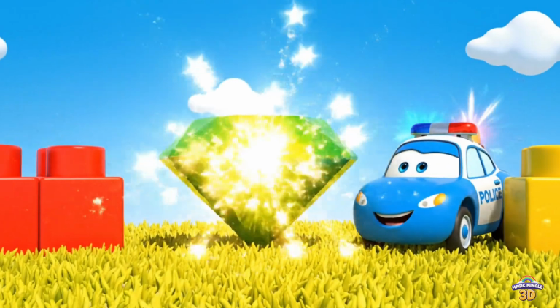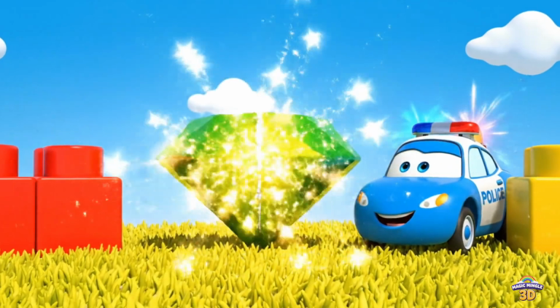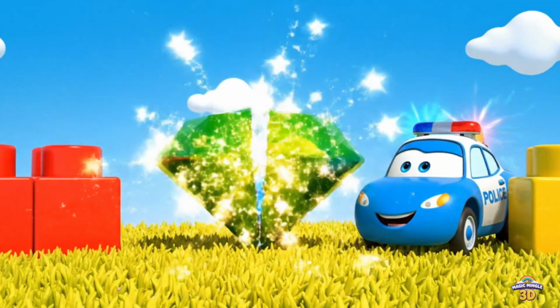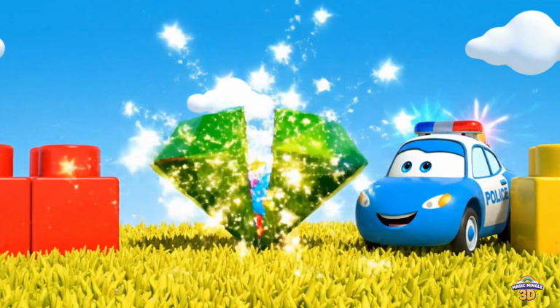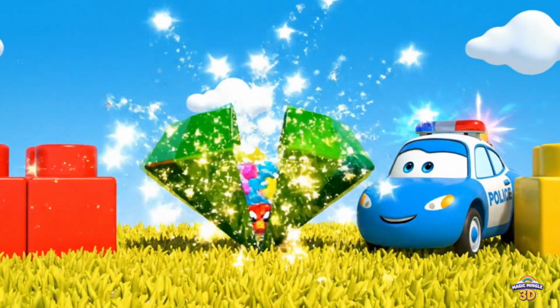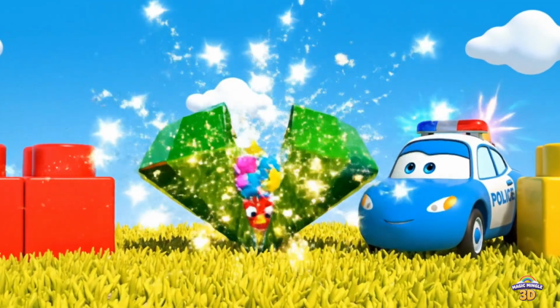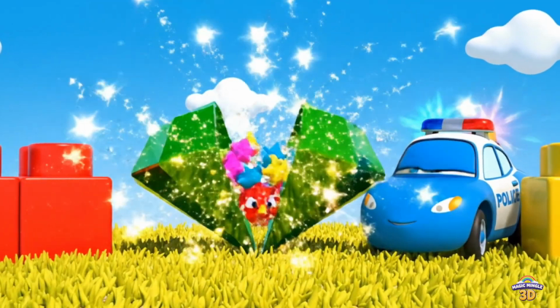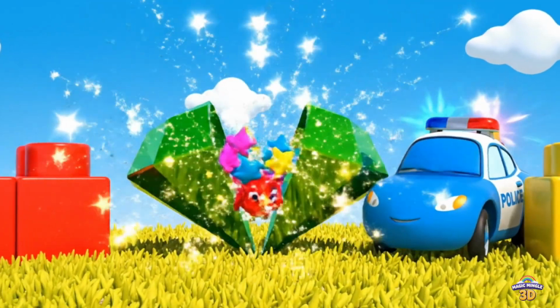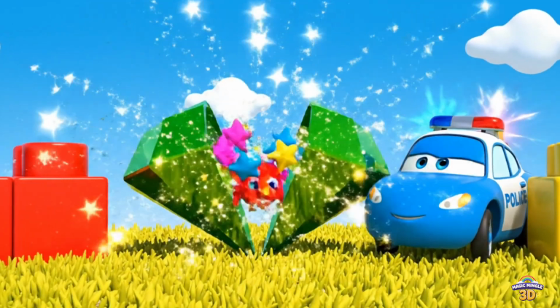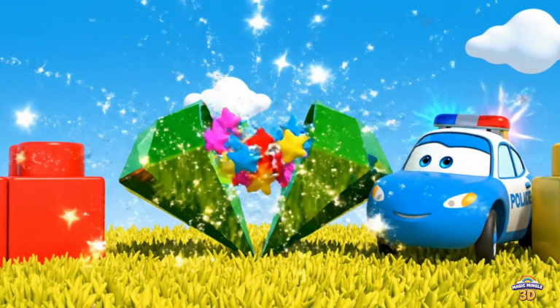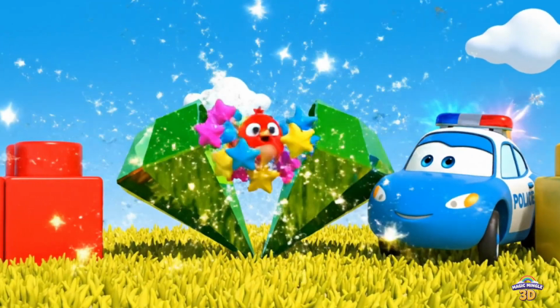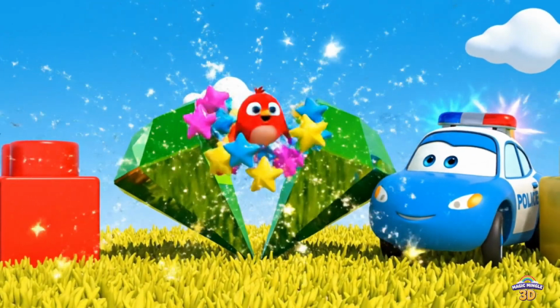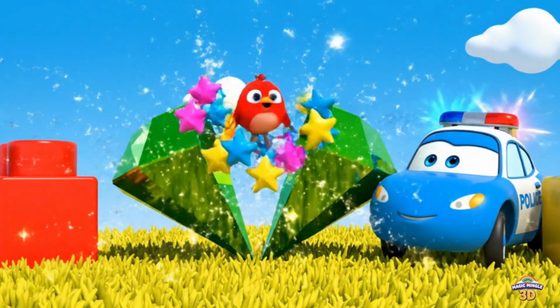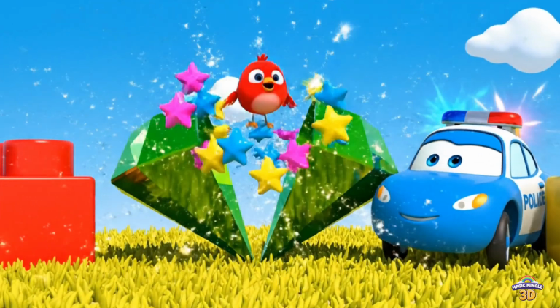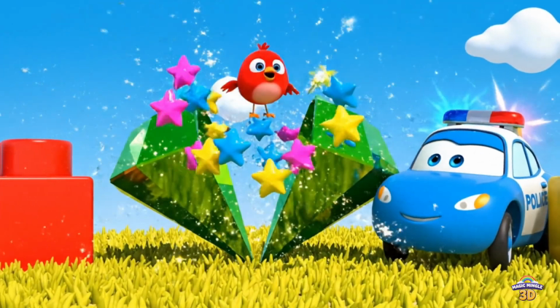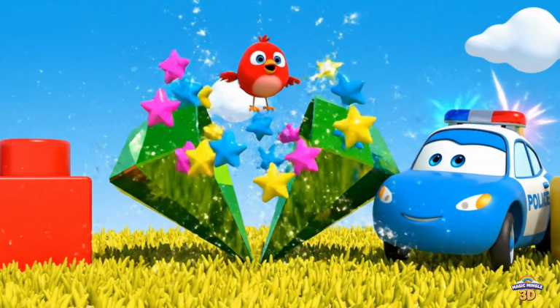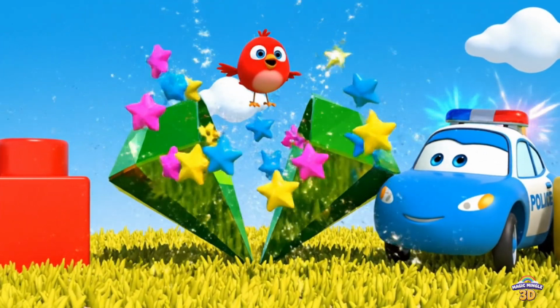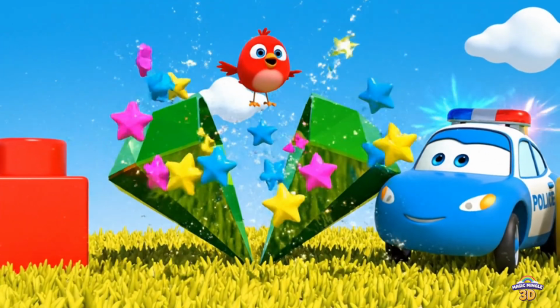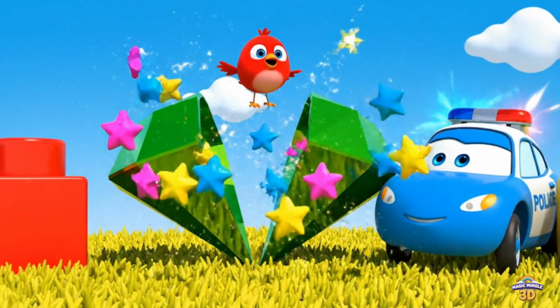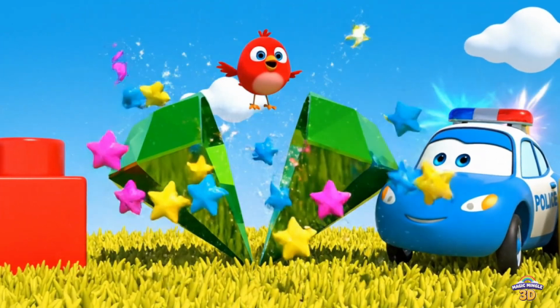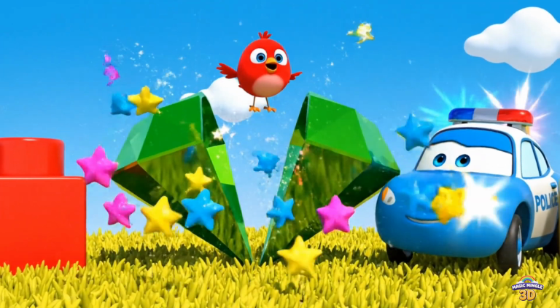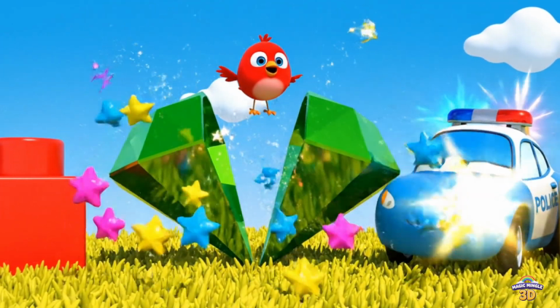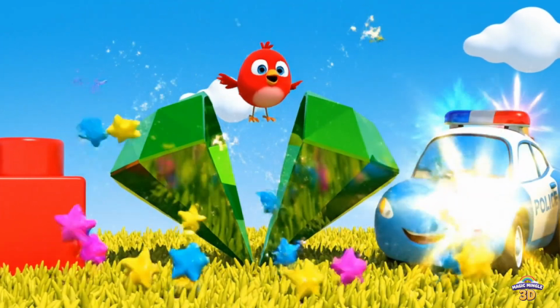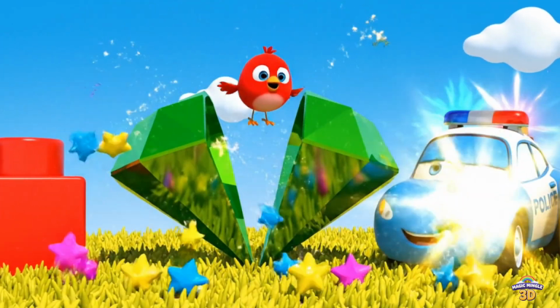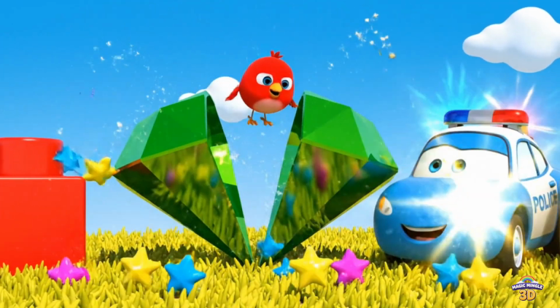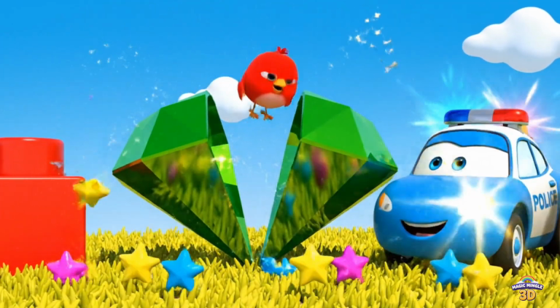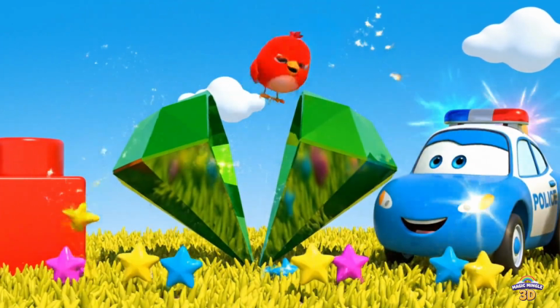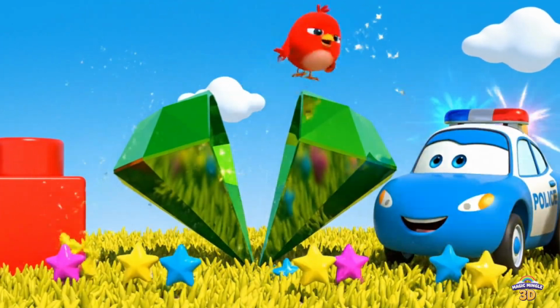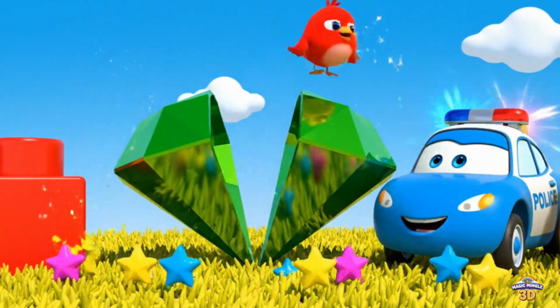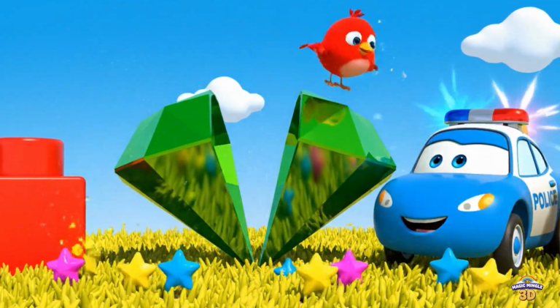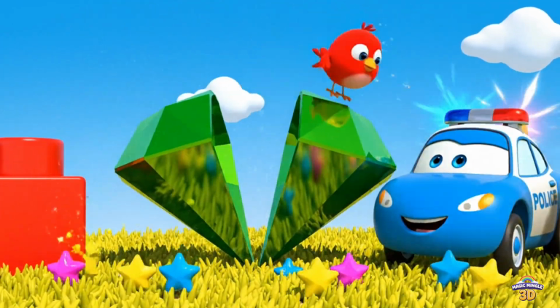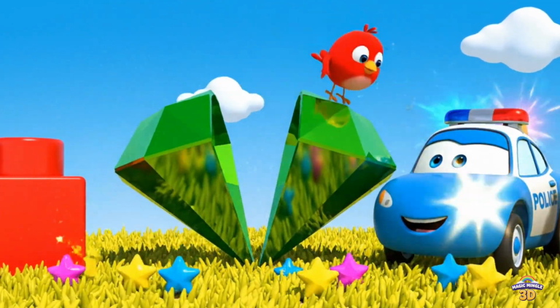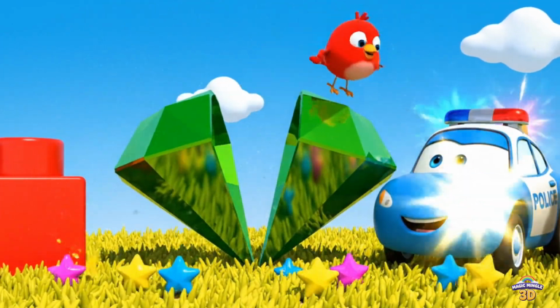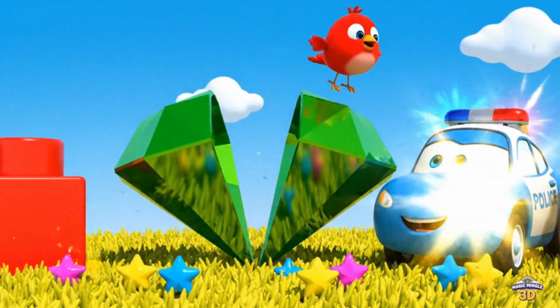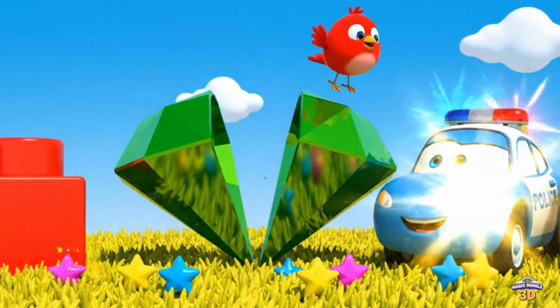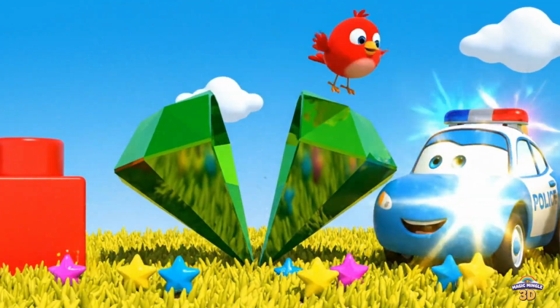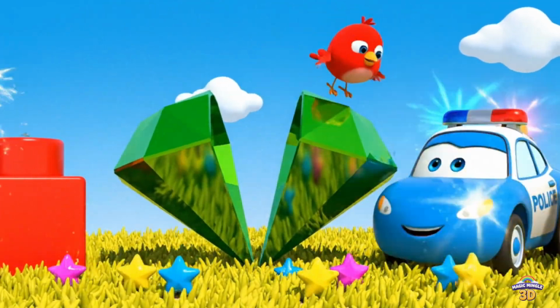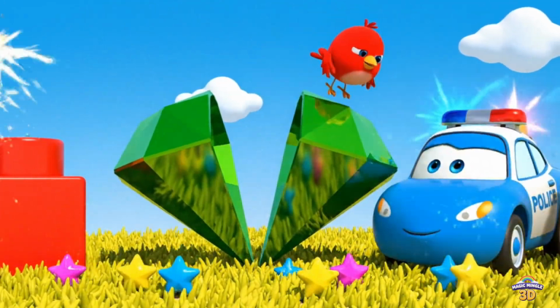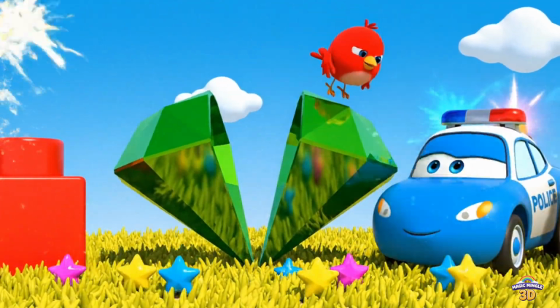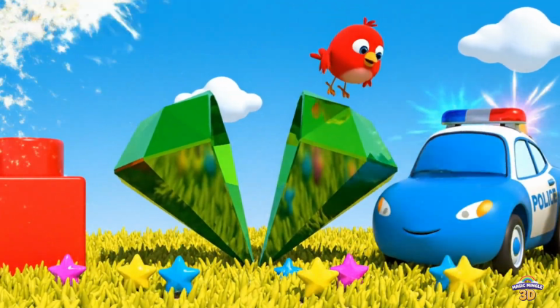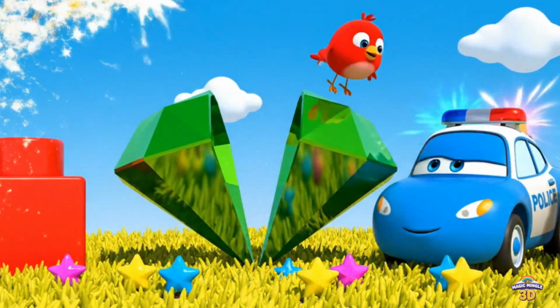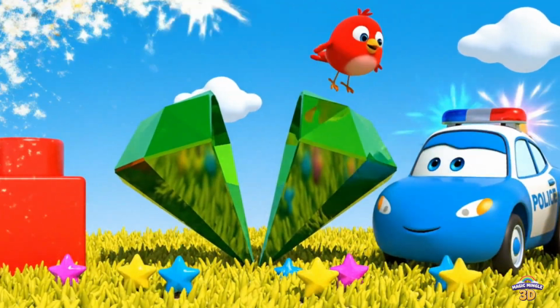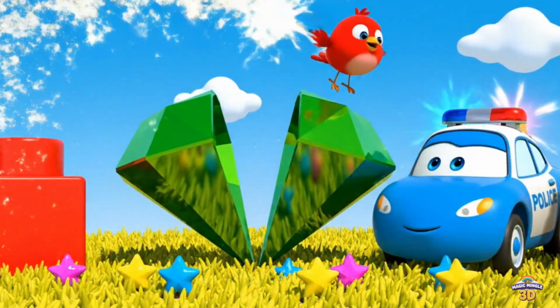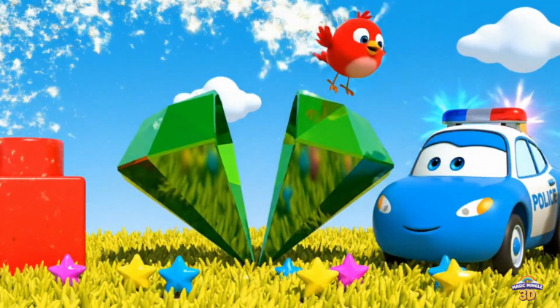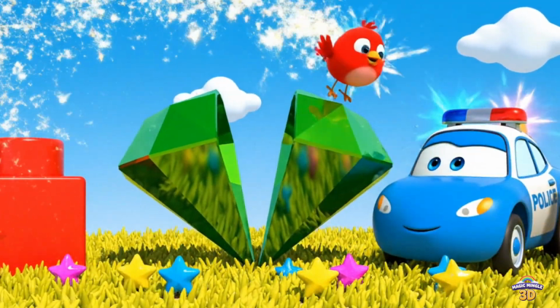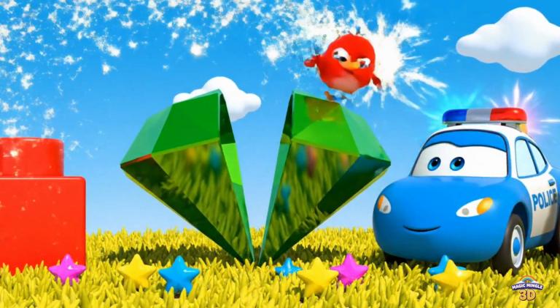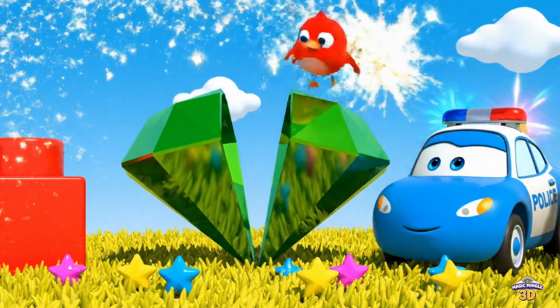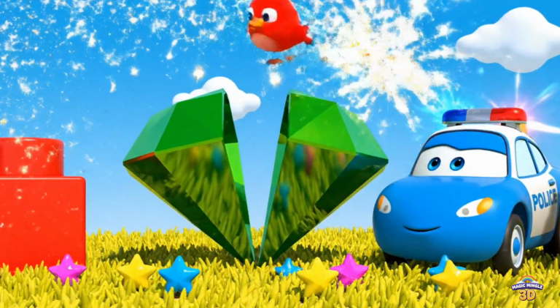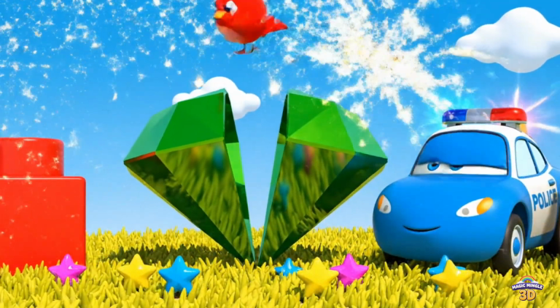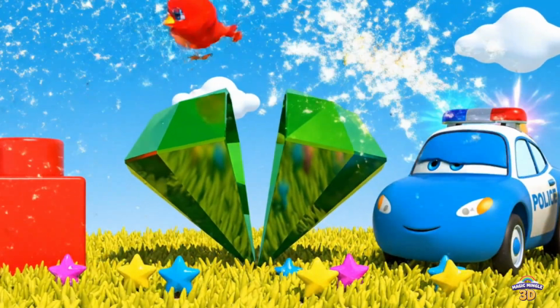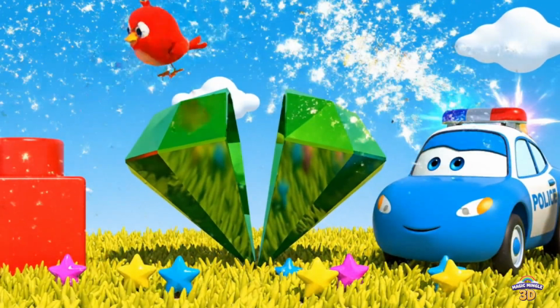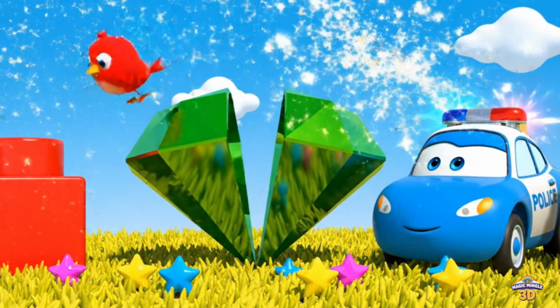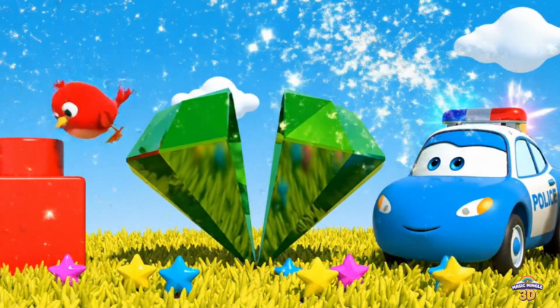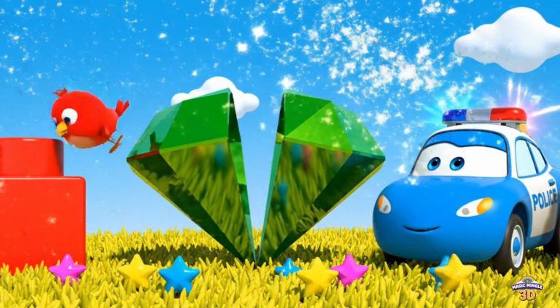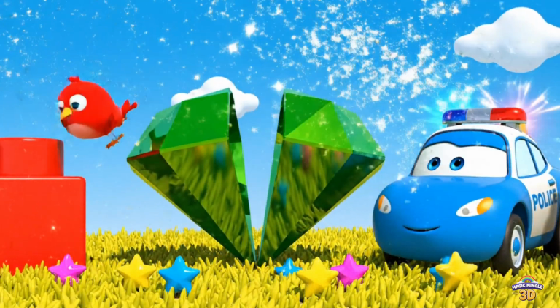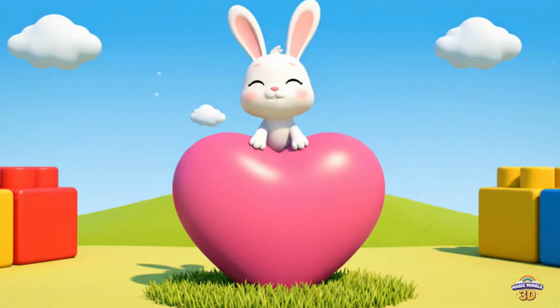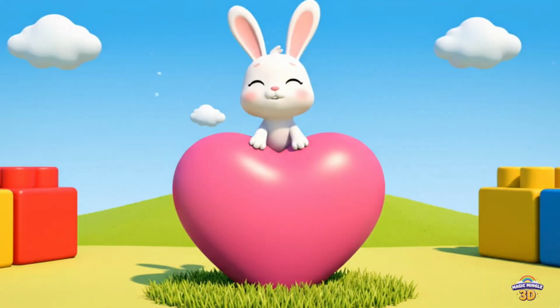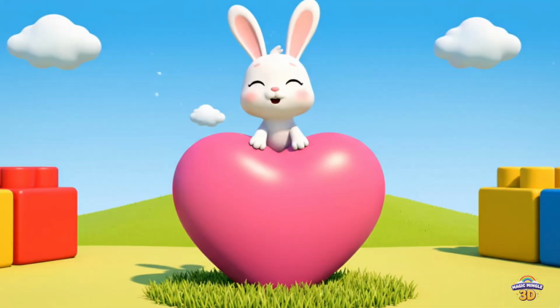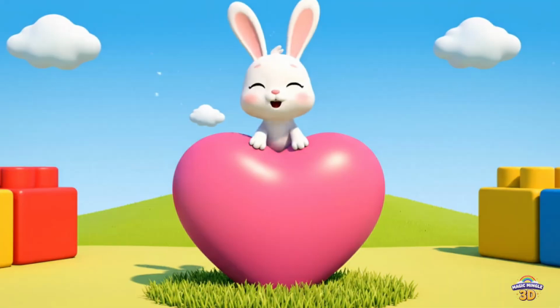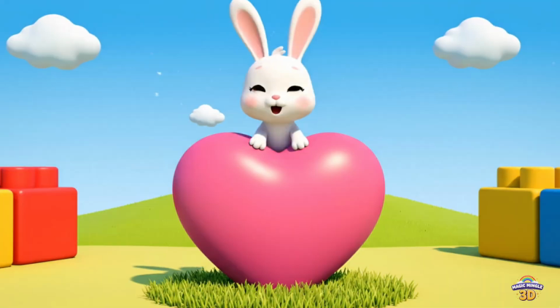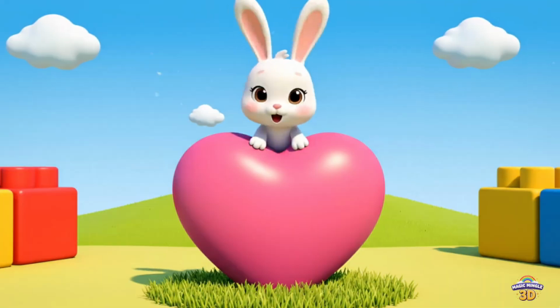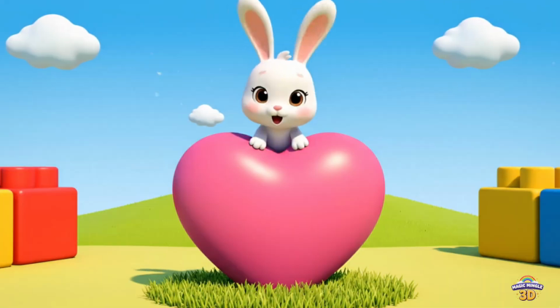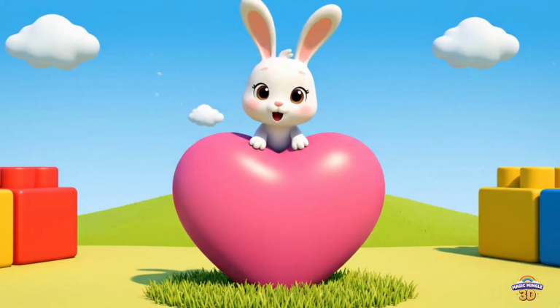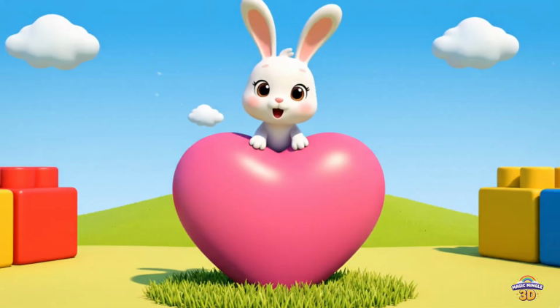This is a diamond. The diamond has a surprise. Diamond. Police car. Bird. Wow.